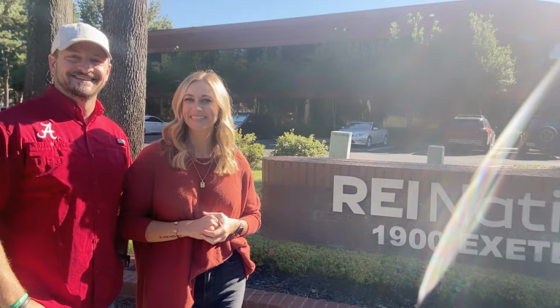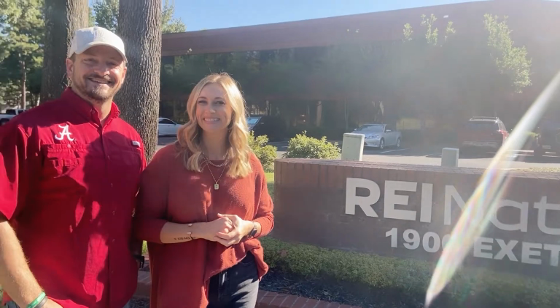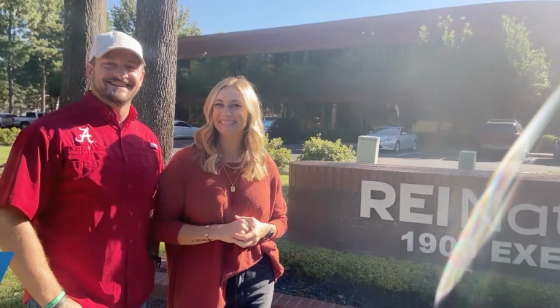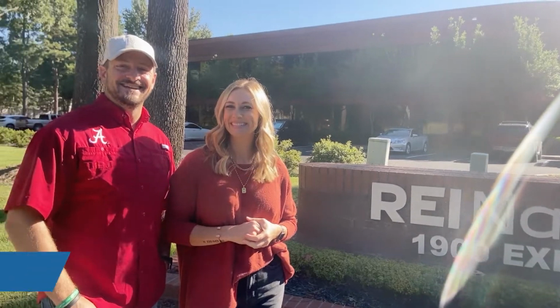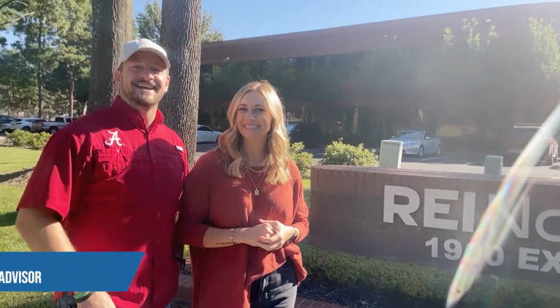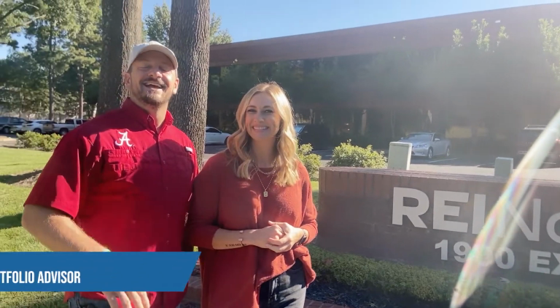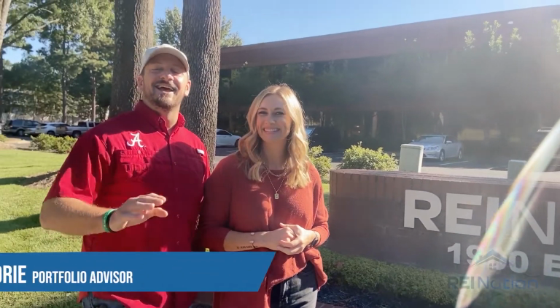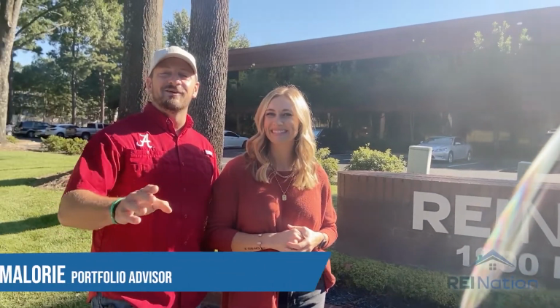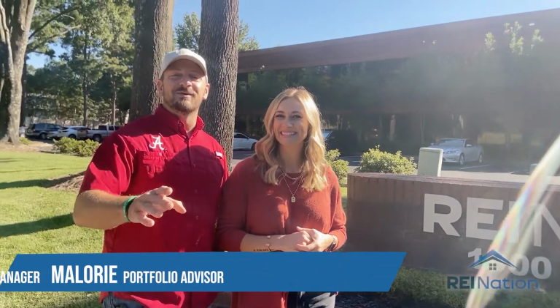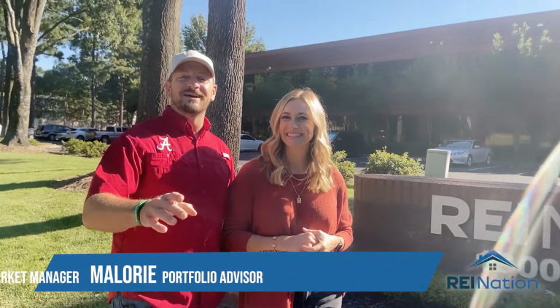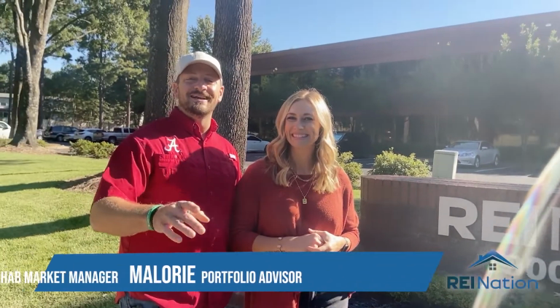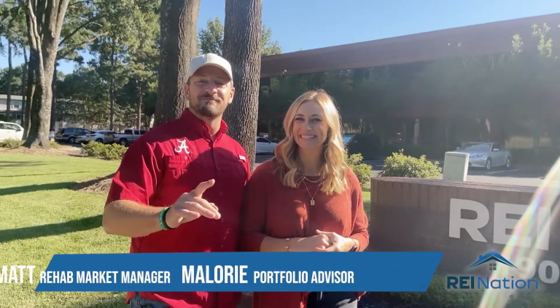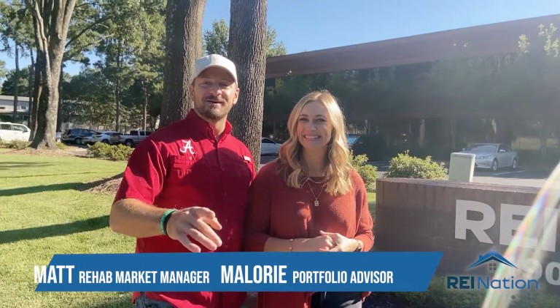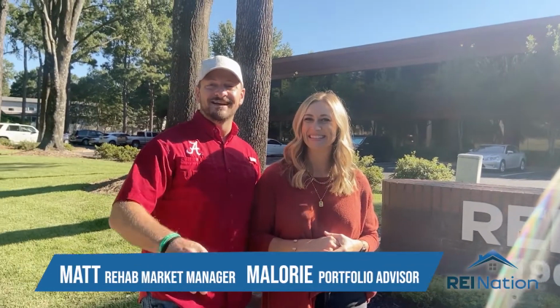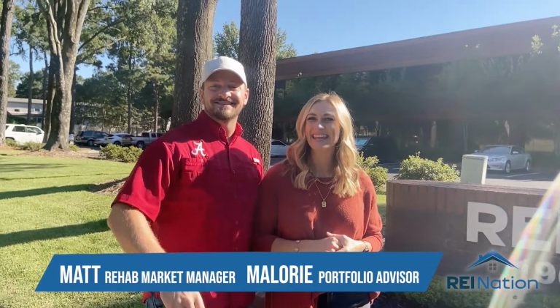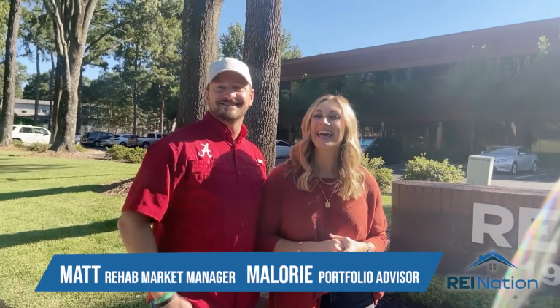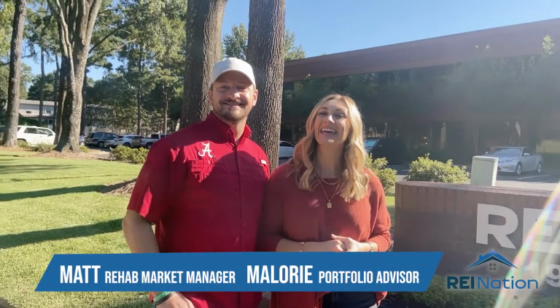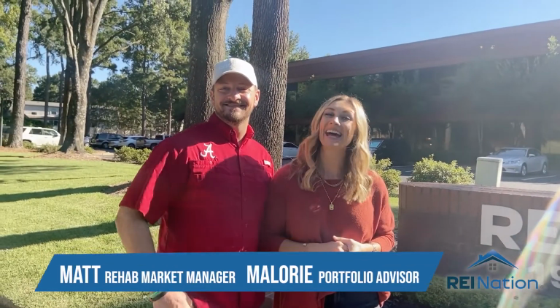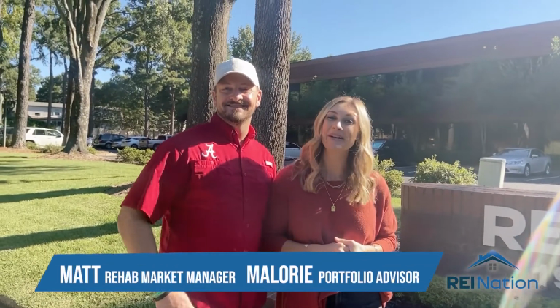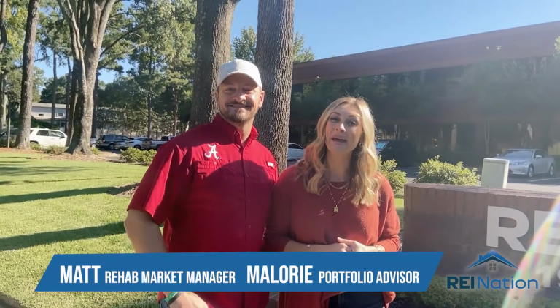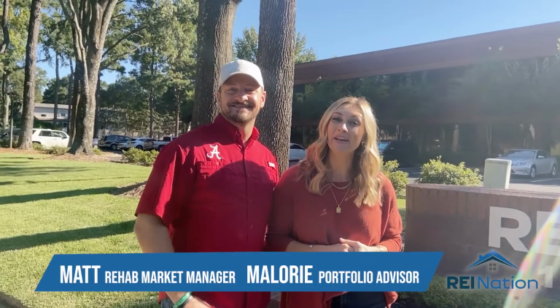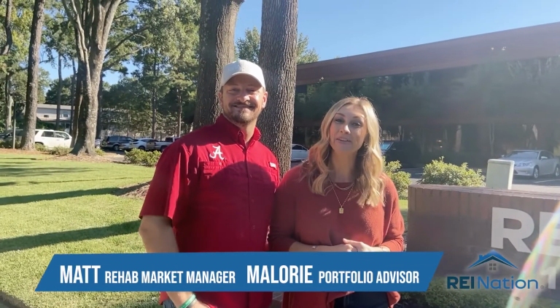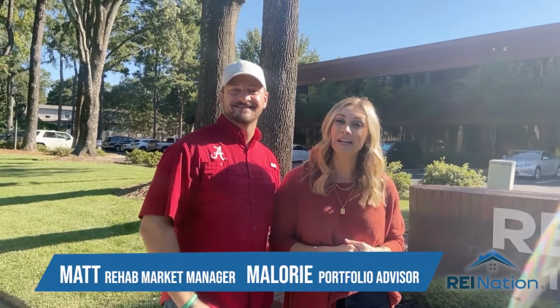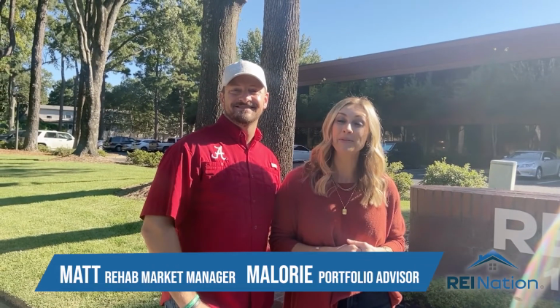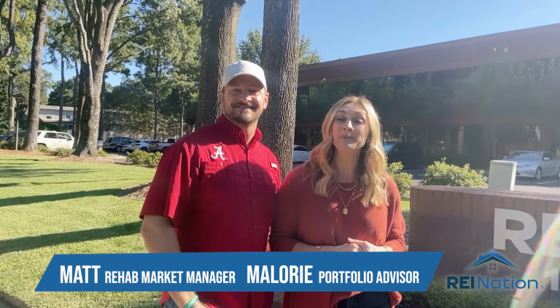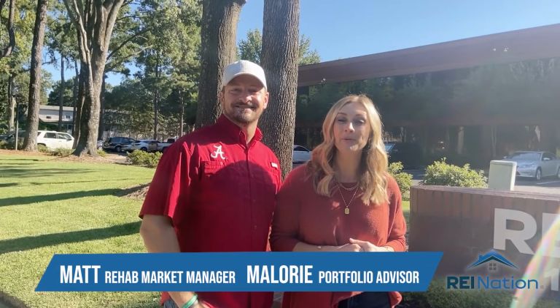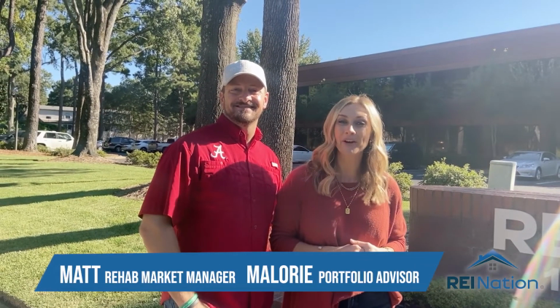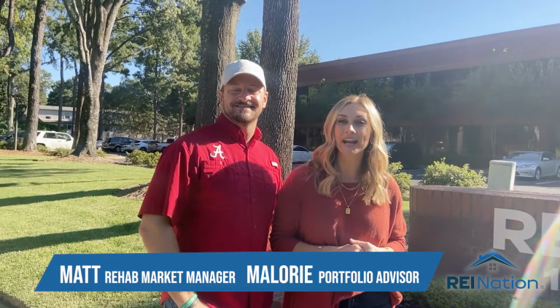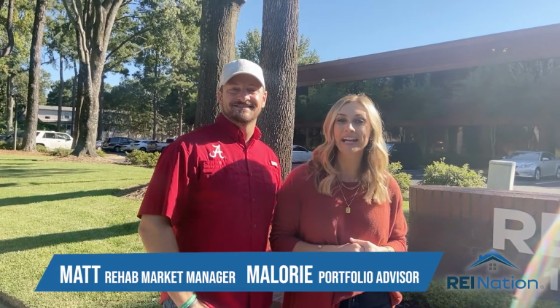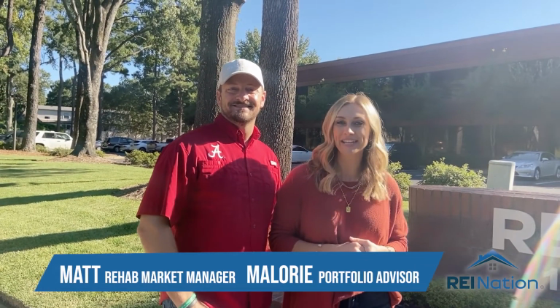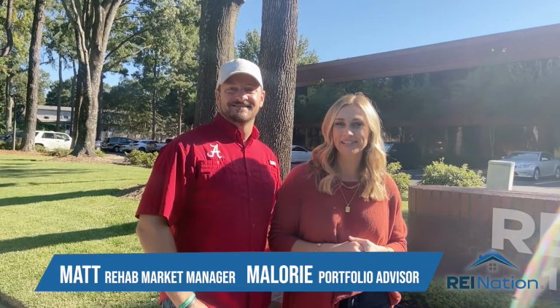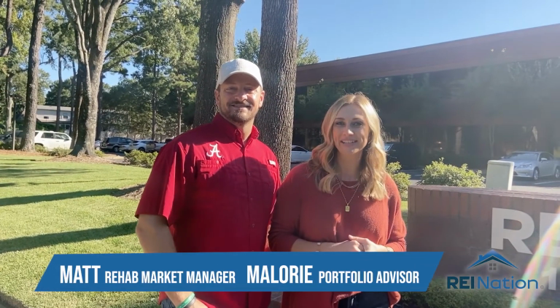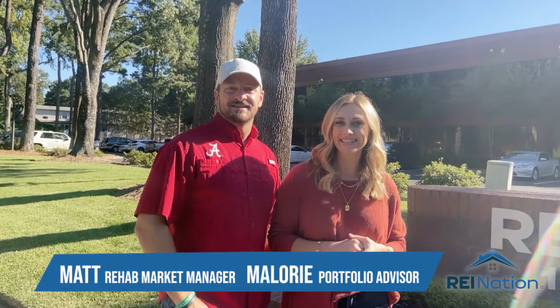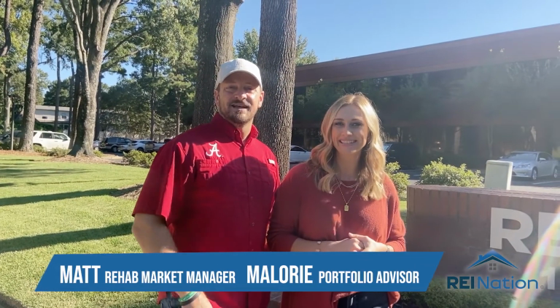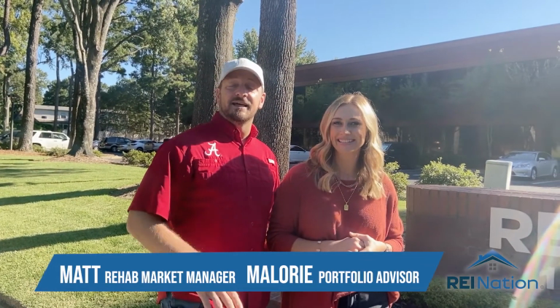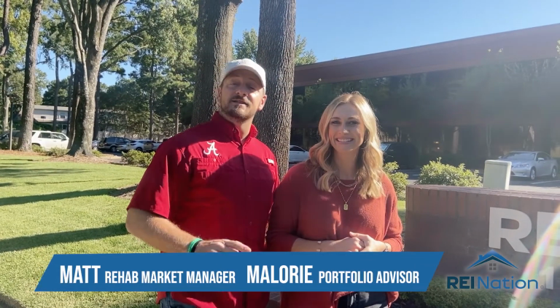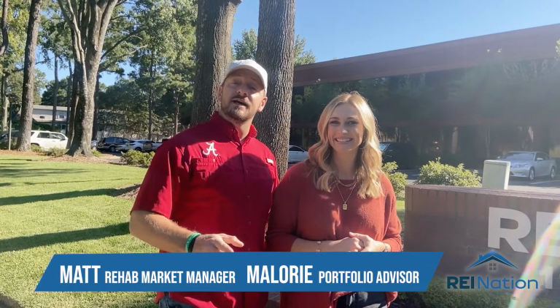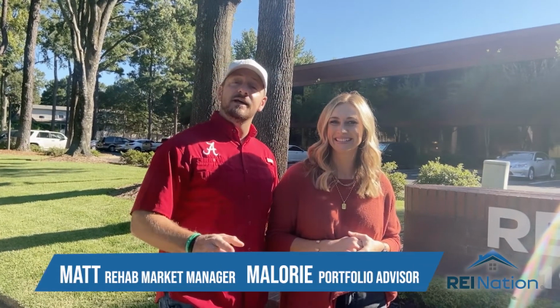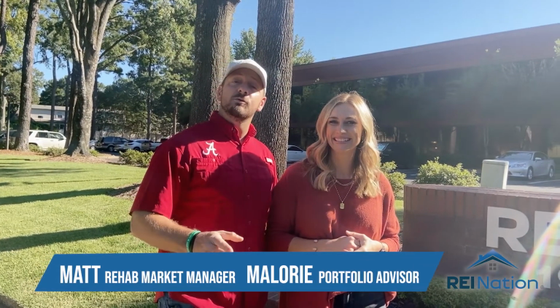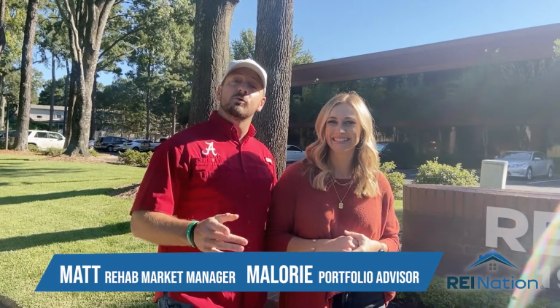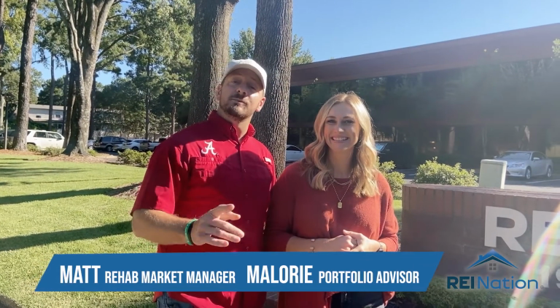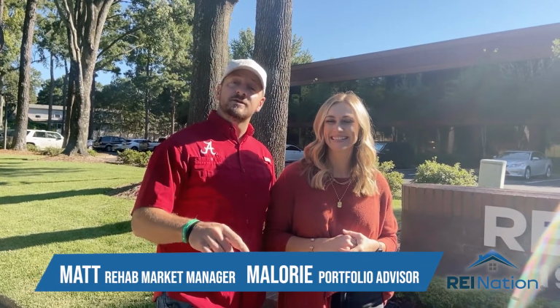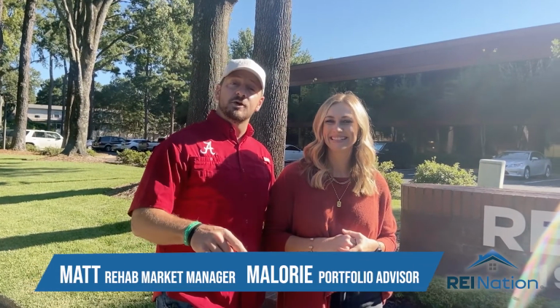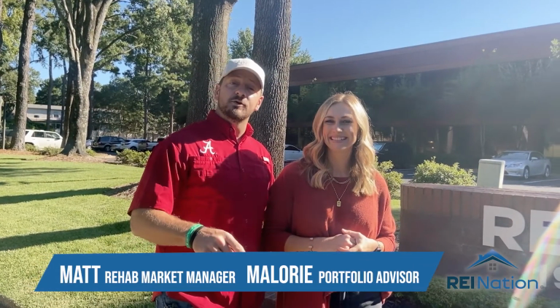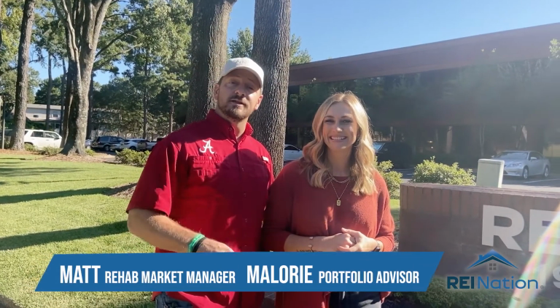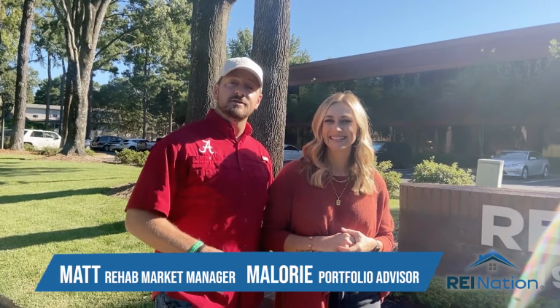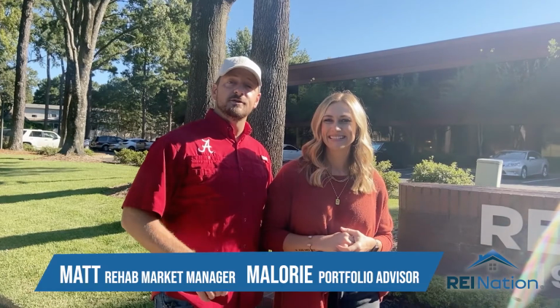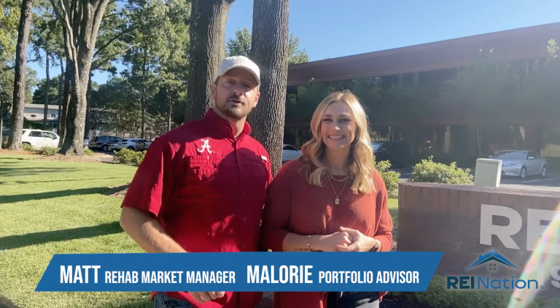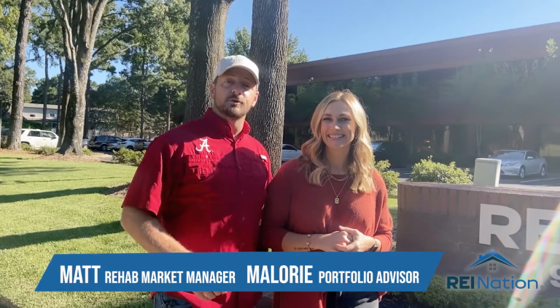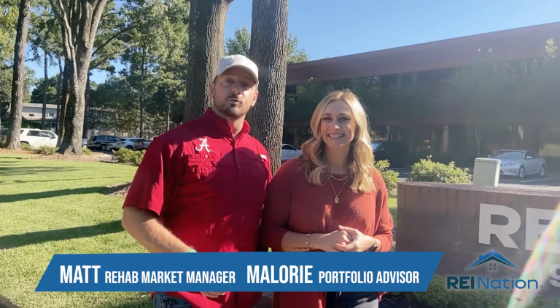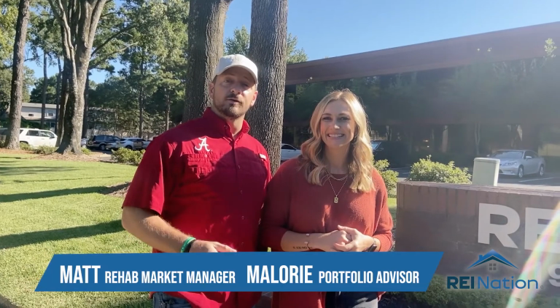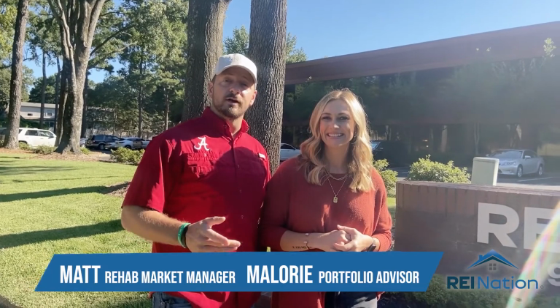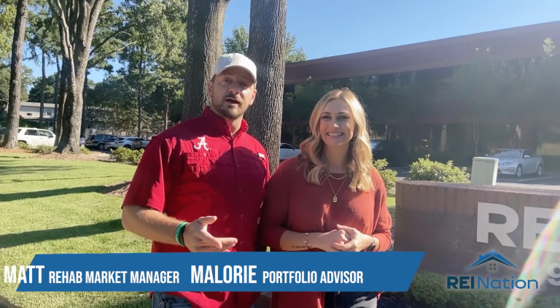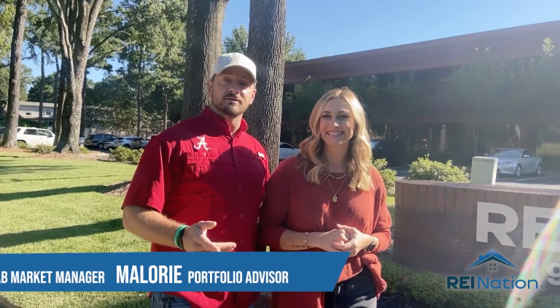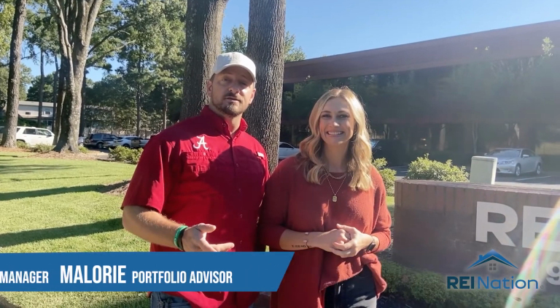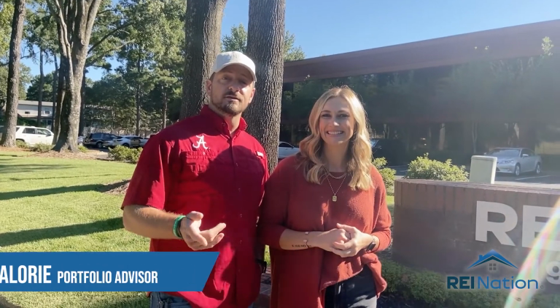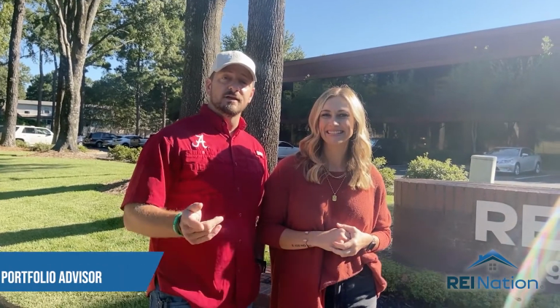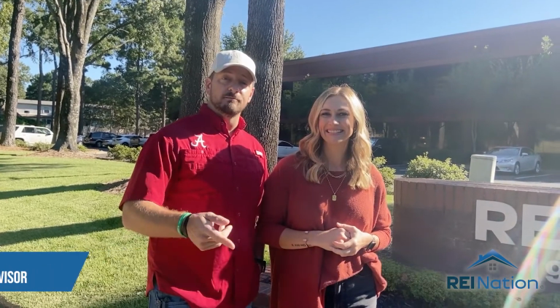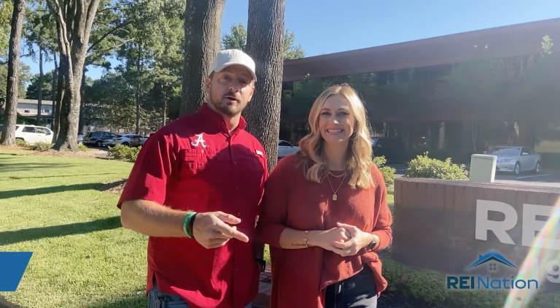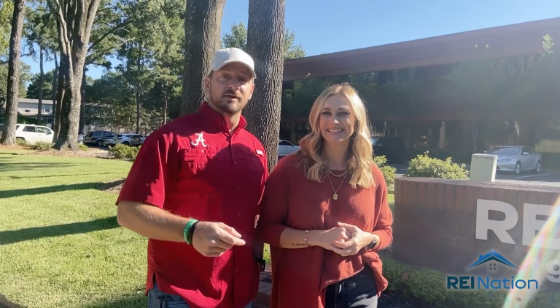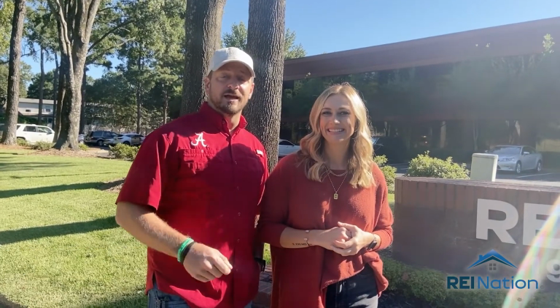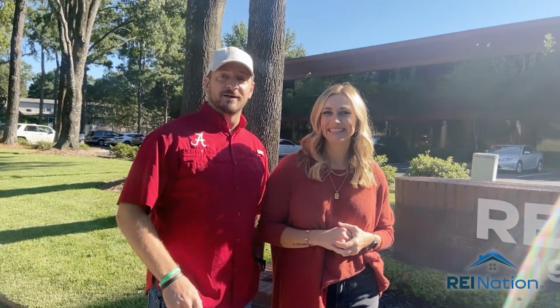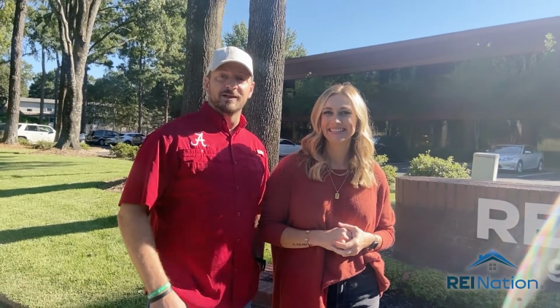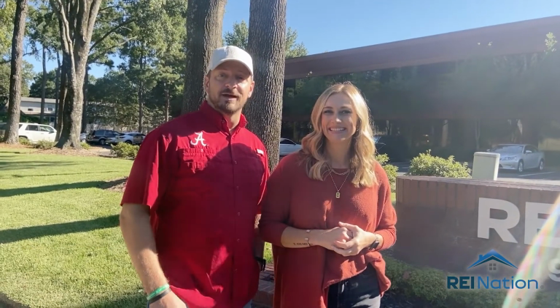Hey everybody, I'm Matt. And I'm Mallory. You're from REI Nation. And today we're going to be showcasing to you one of our houses in Birmingham, Alabama.